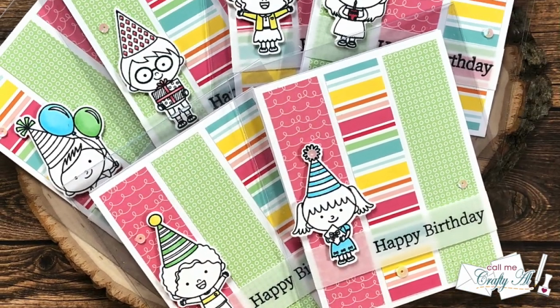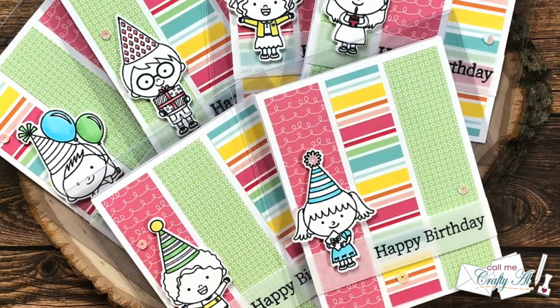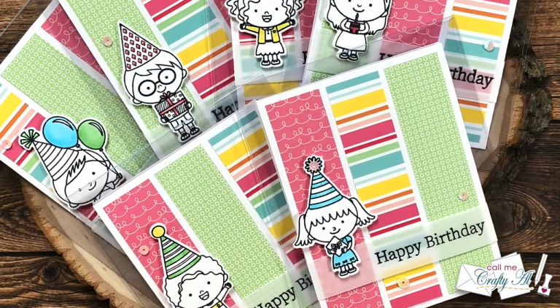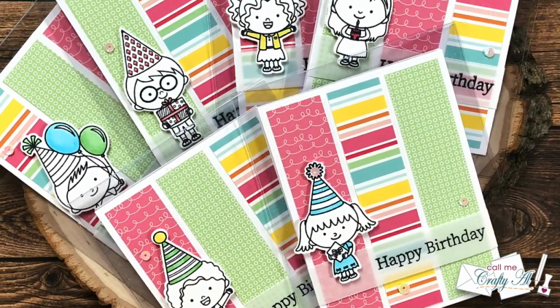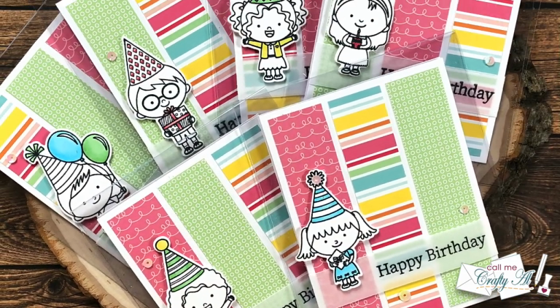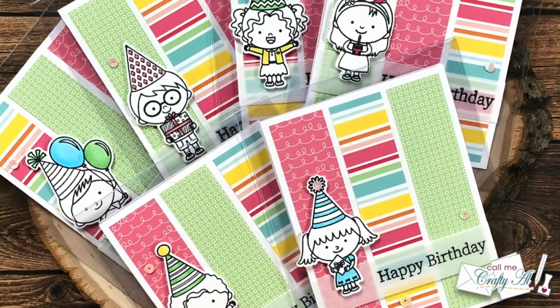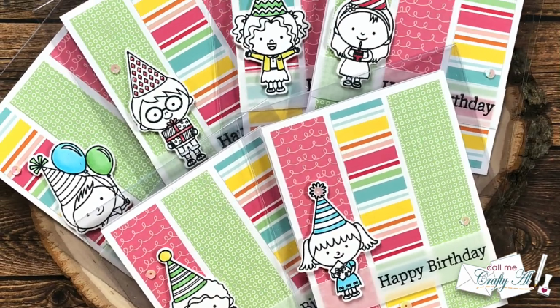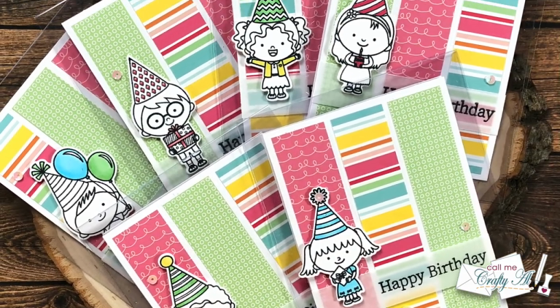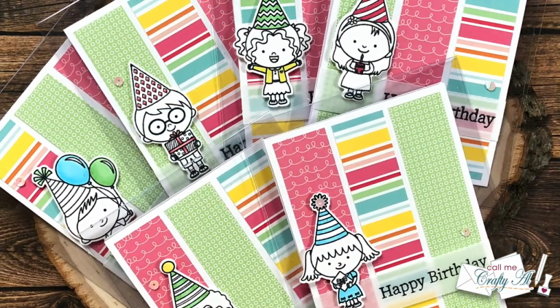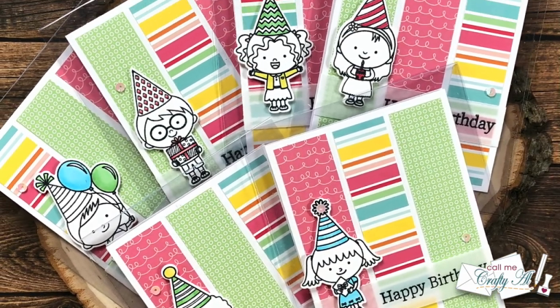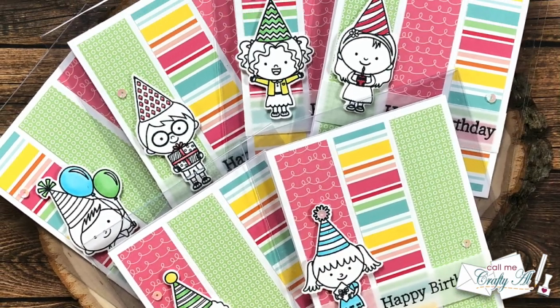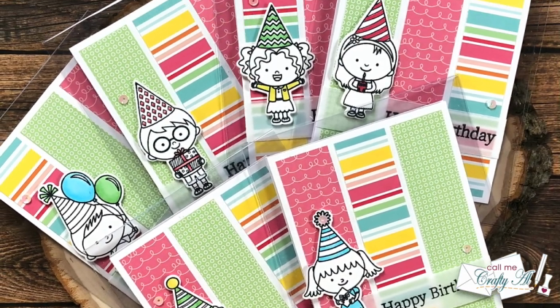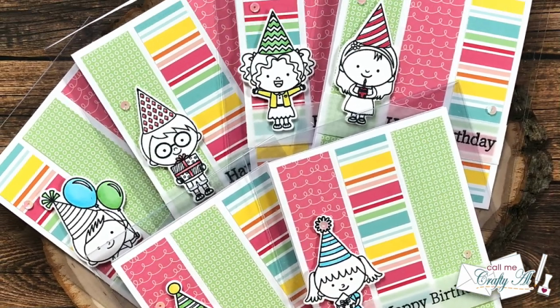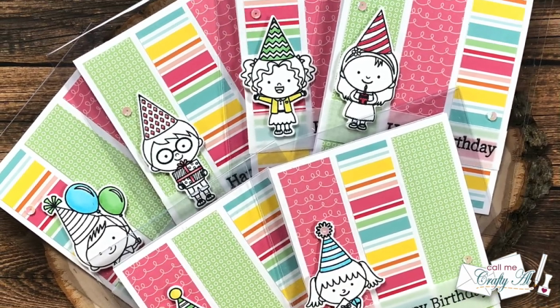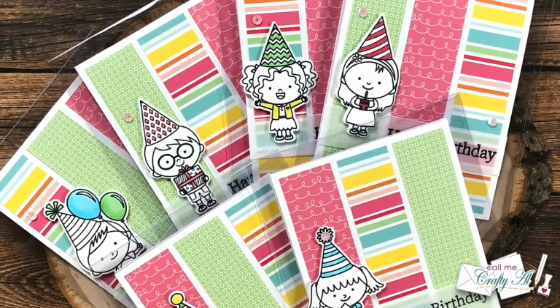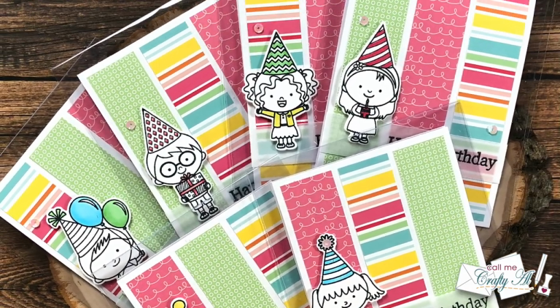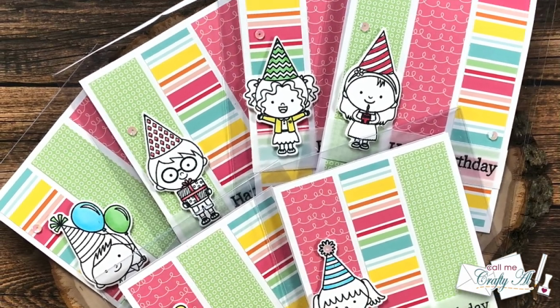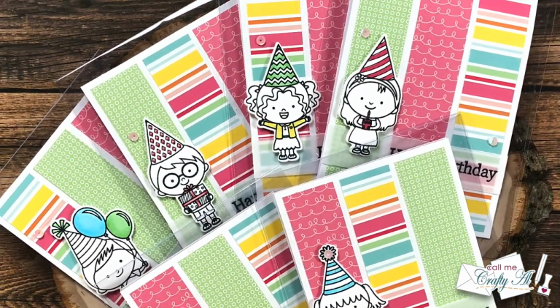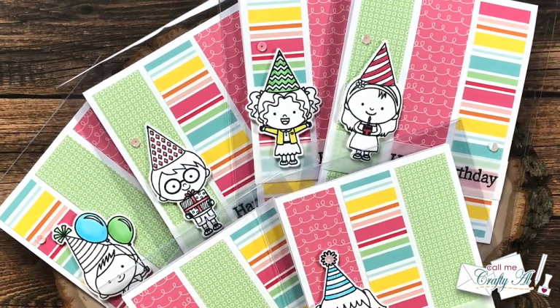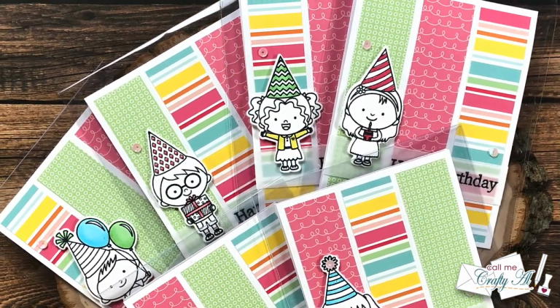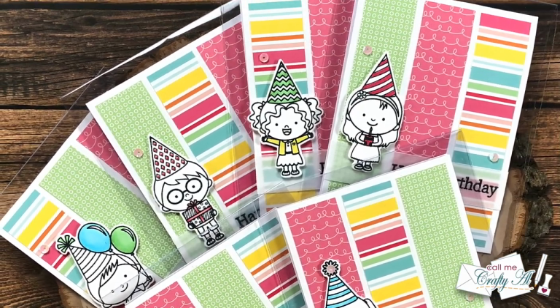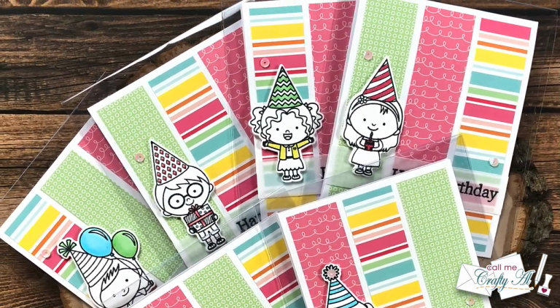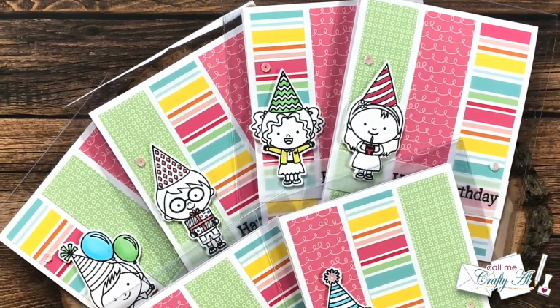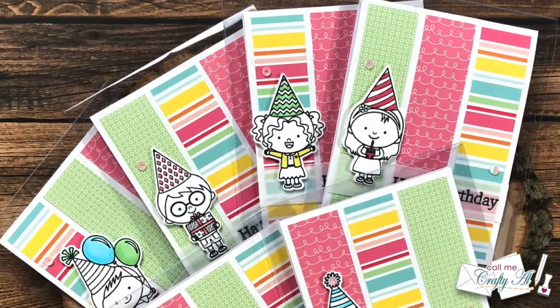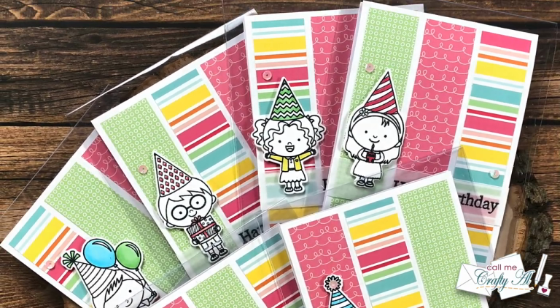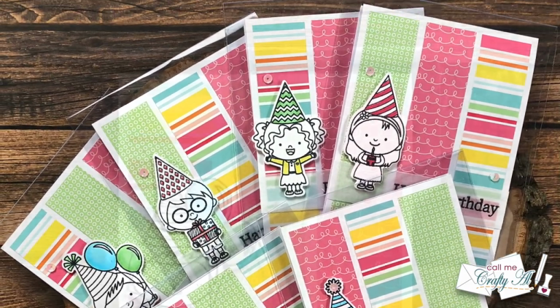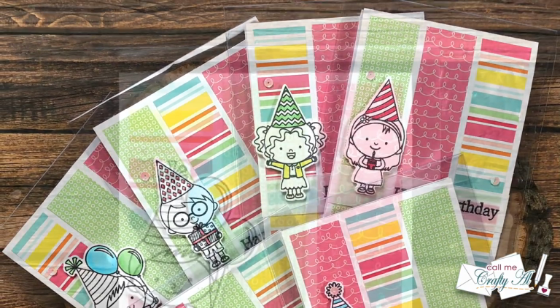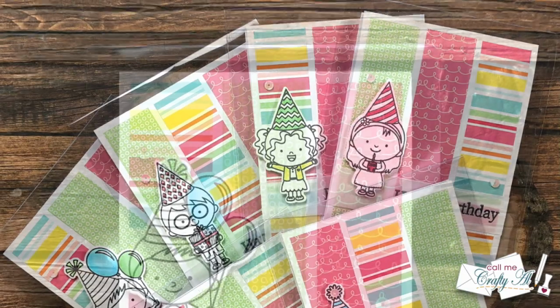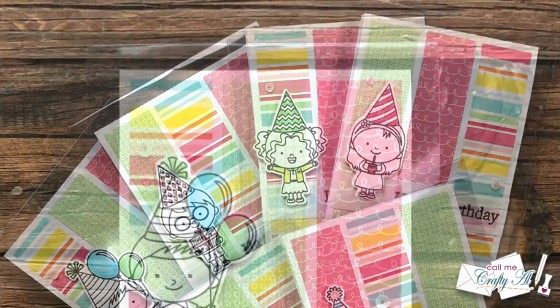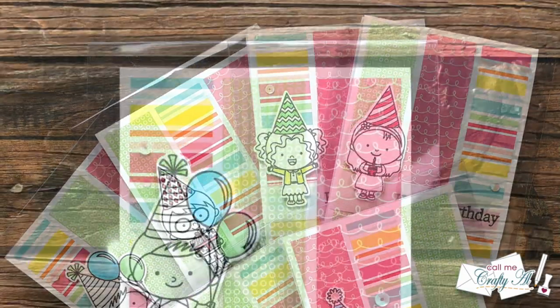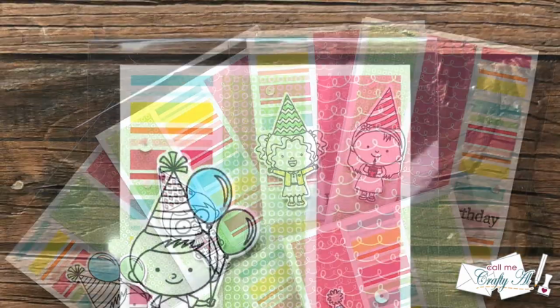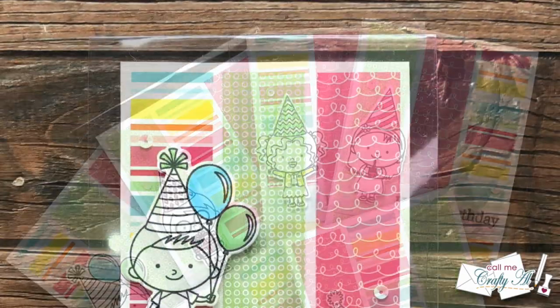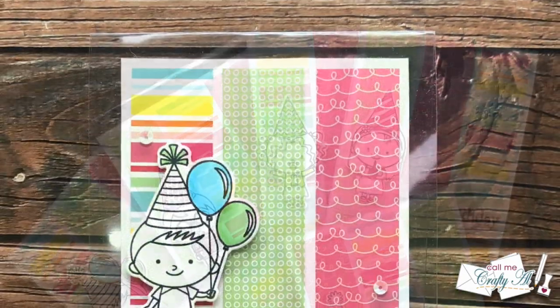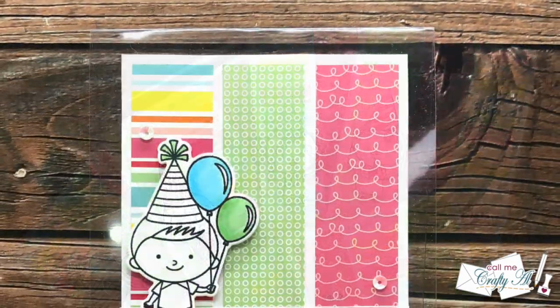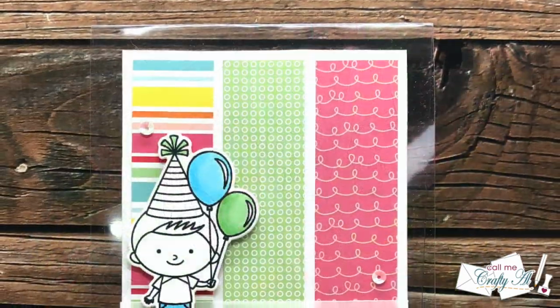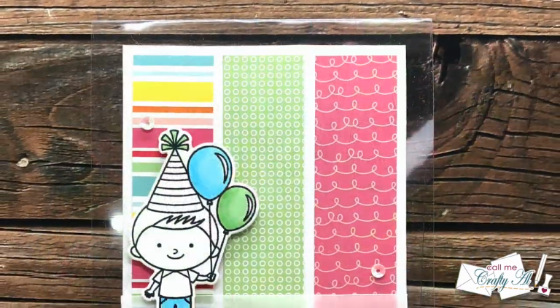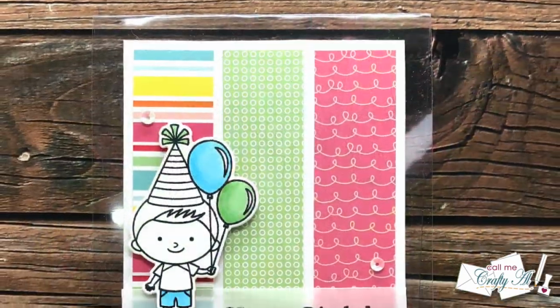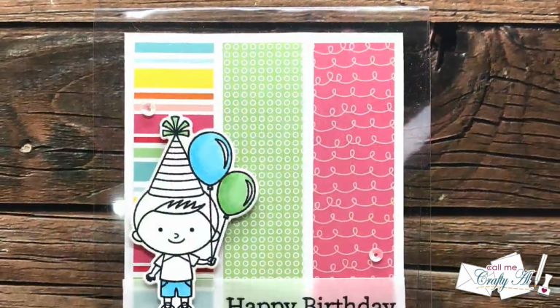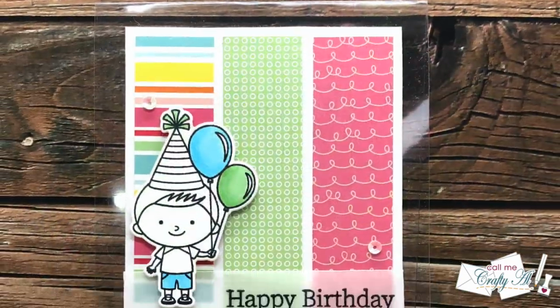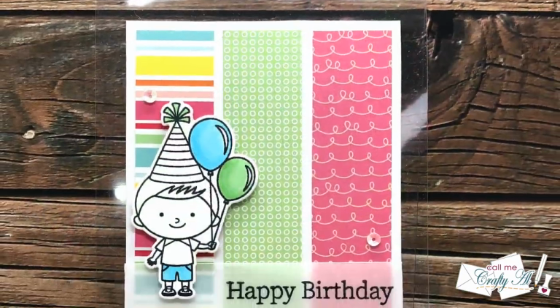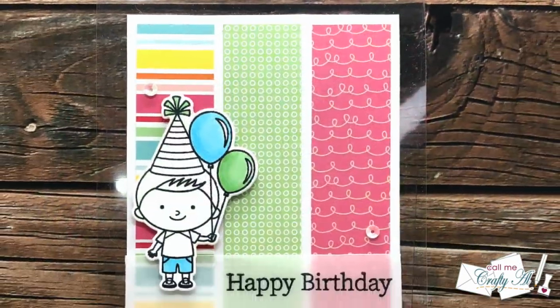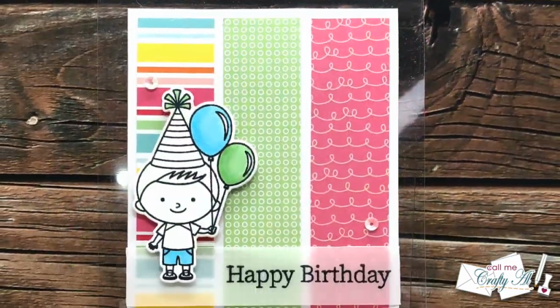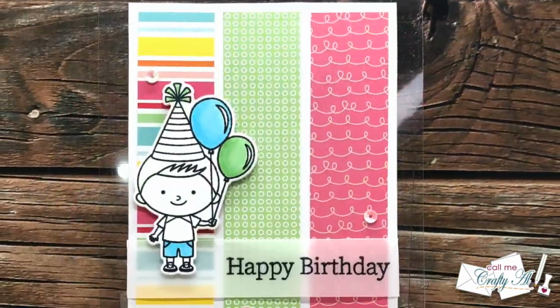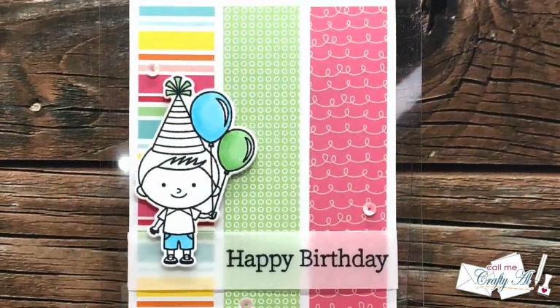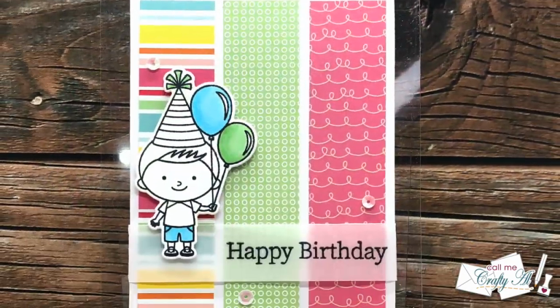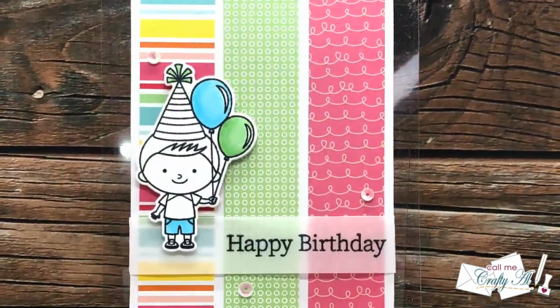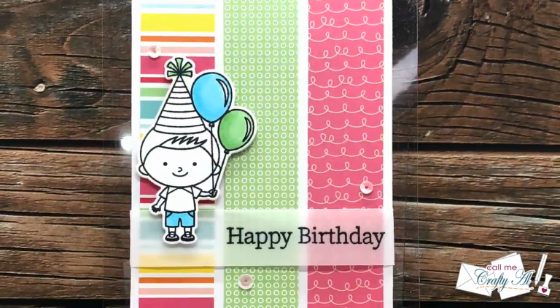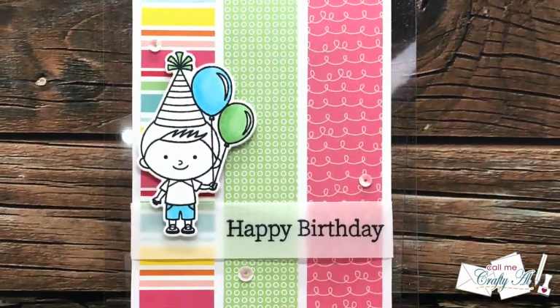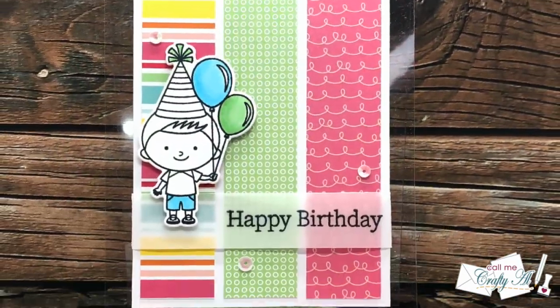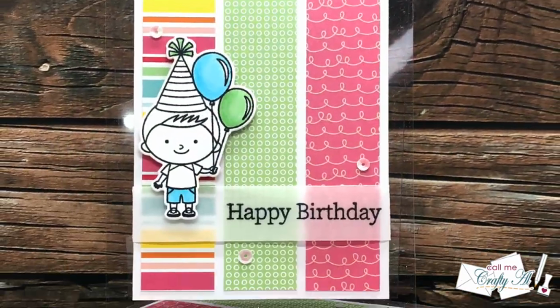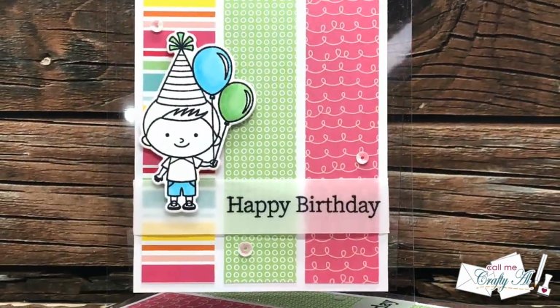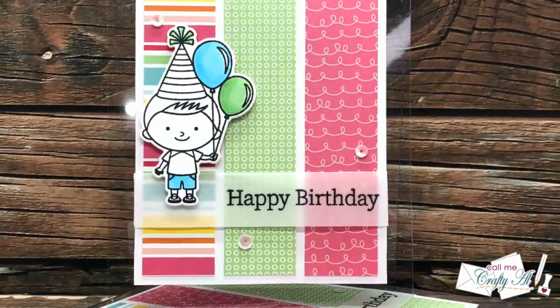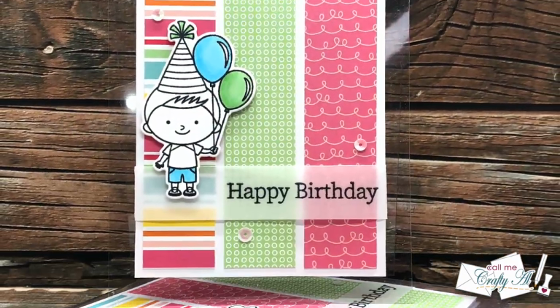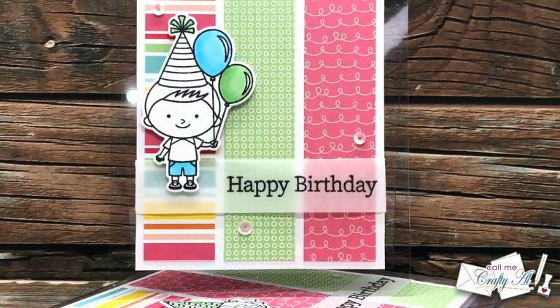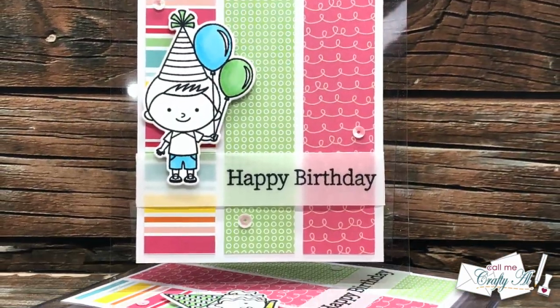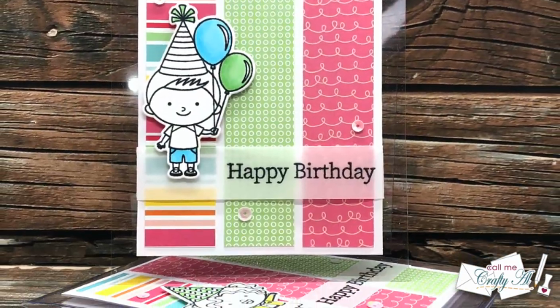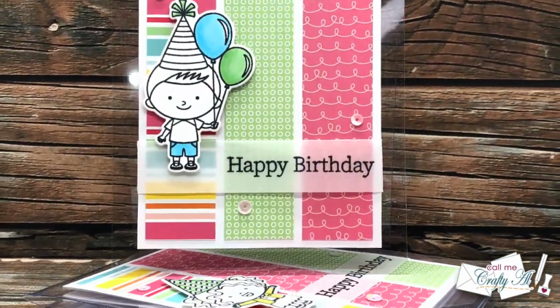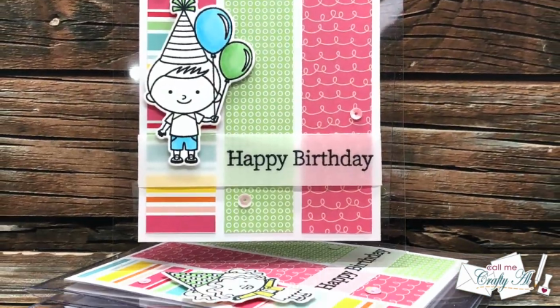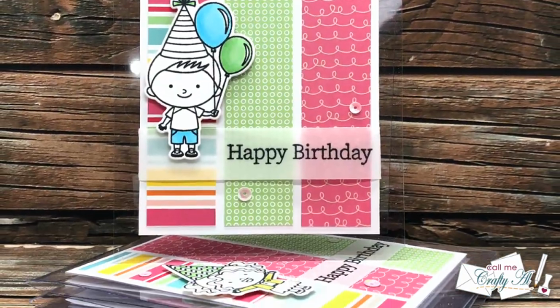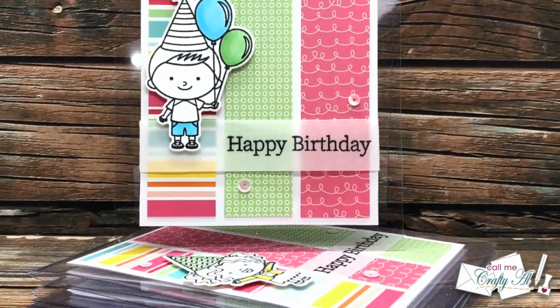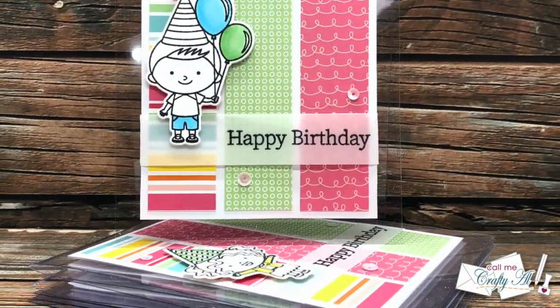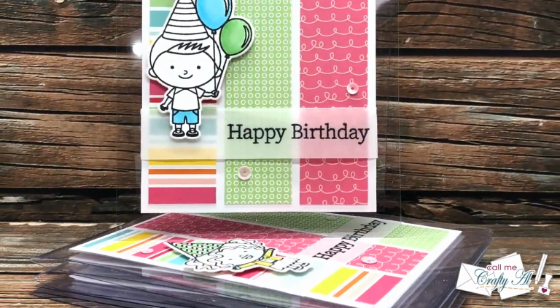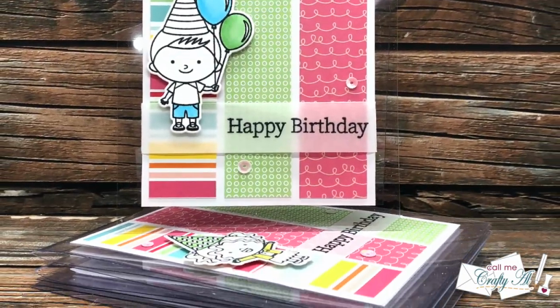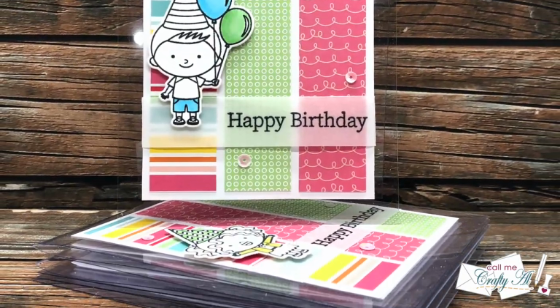I hope you enjoyed getting a good look at my first set of cards using the February 2022 Sheet Load of Cards.